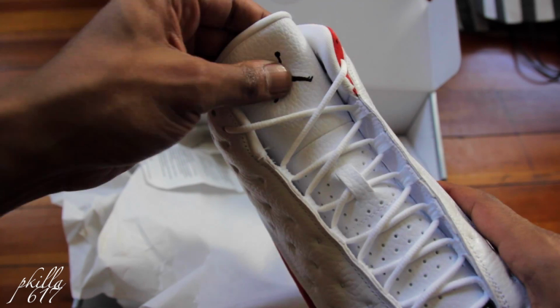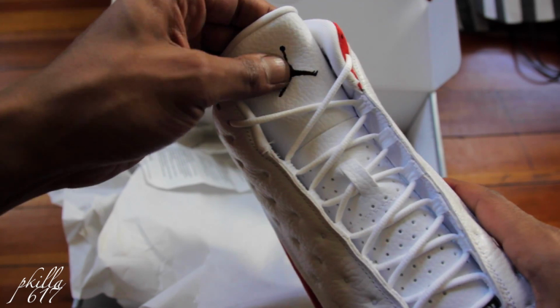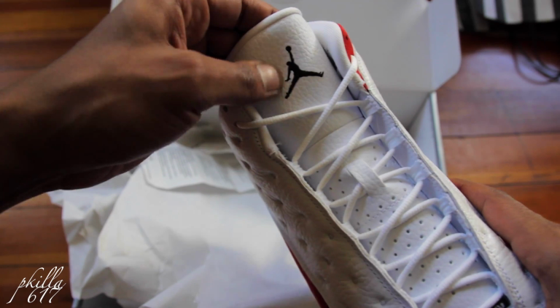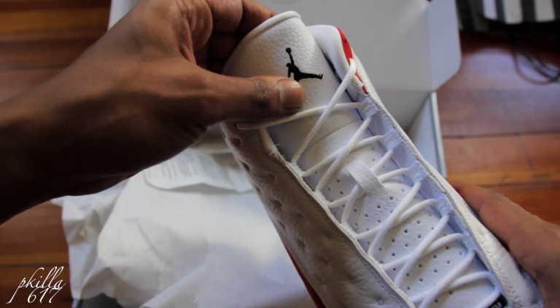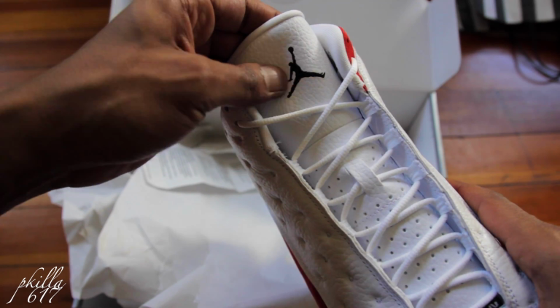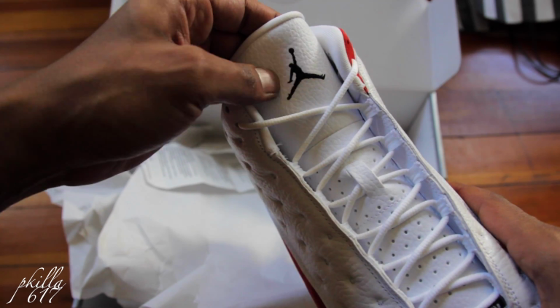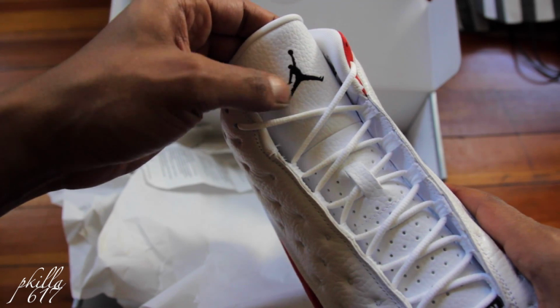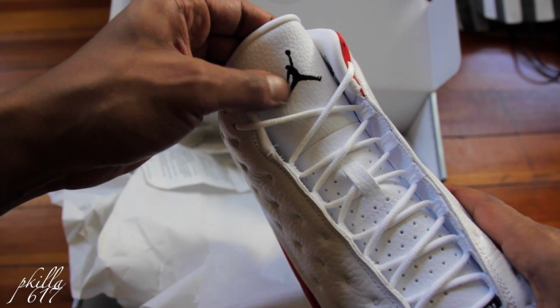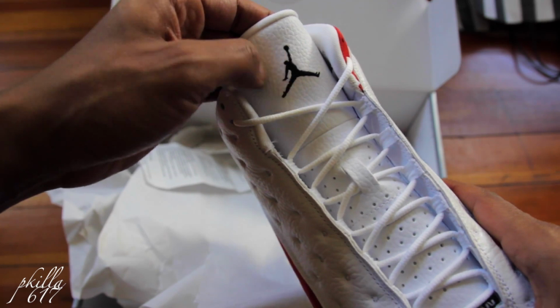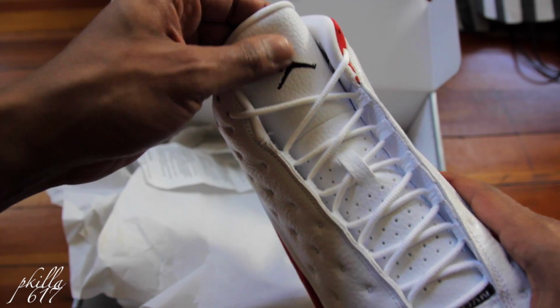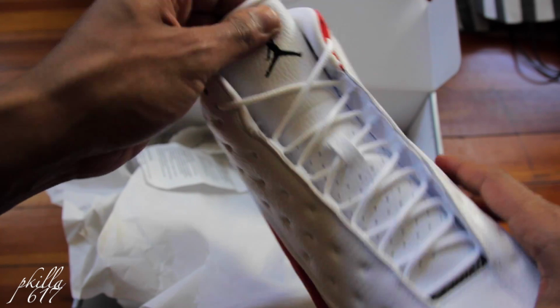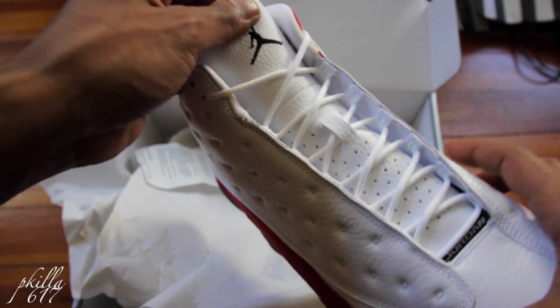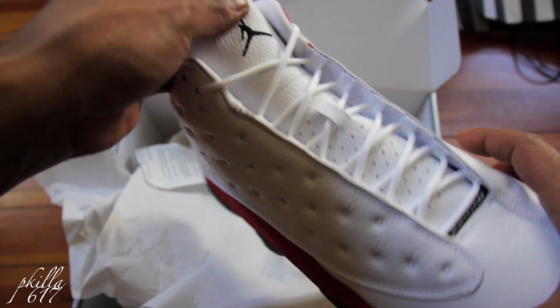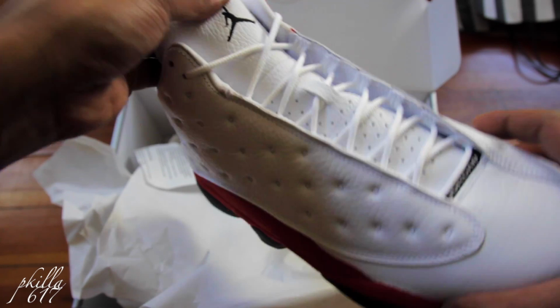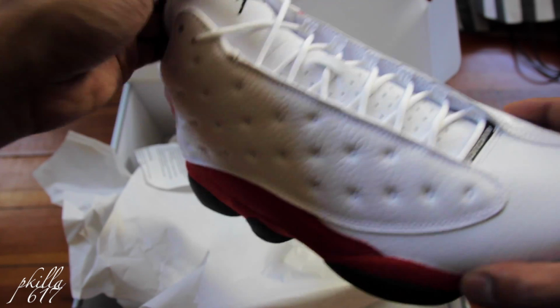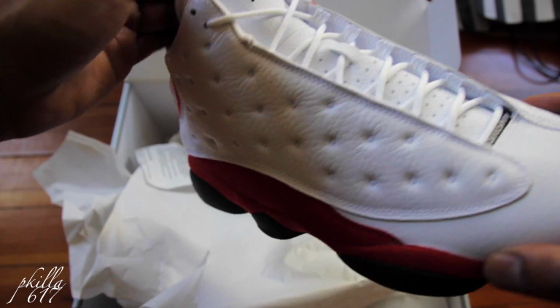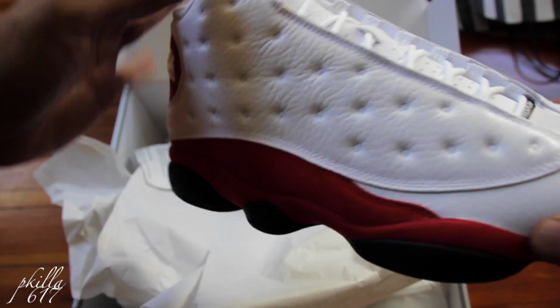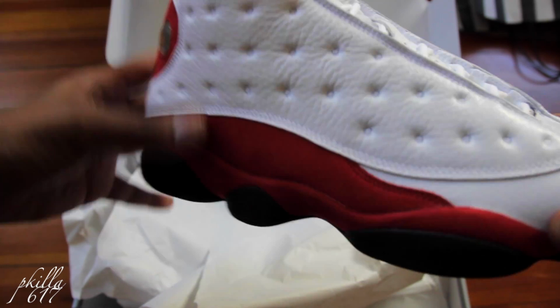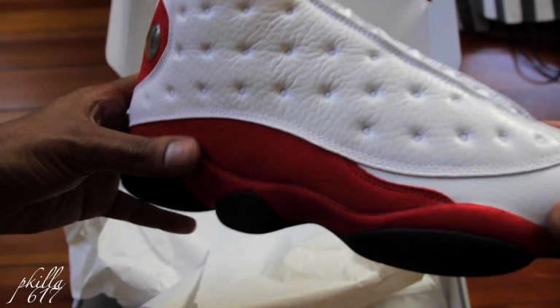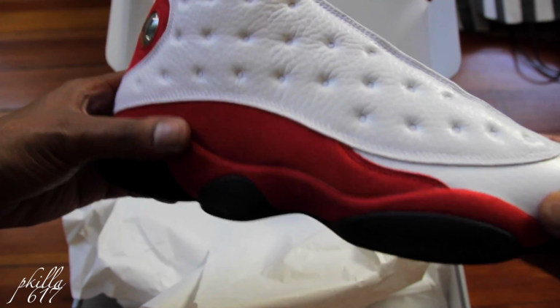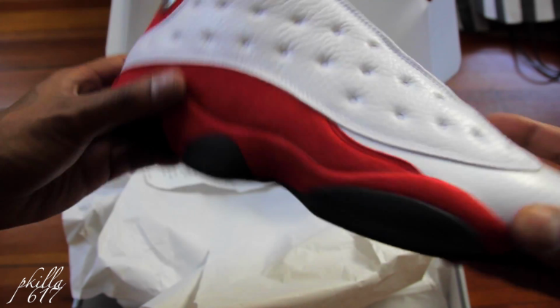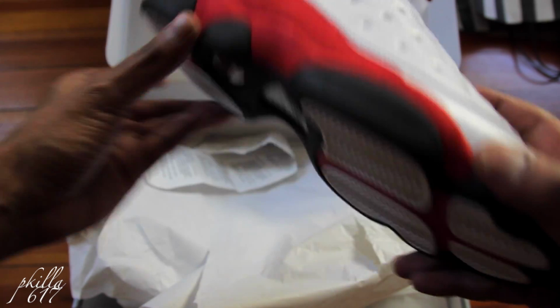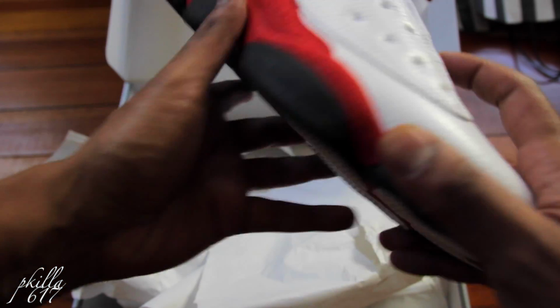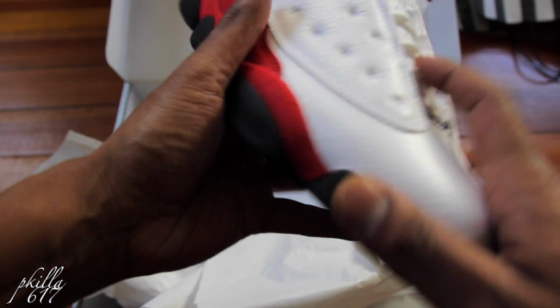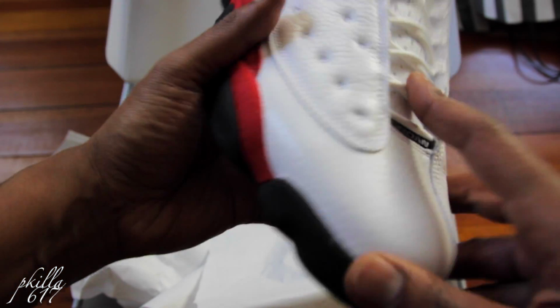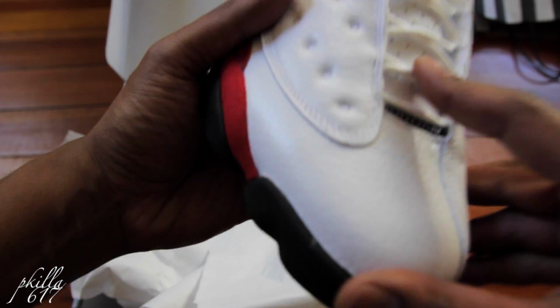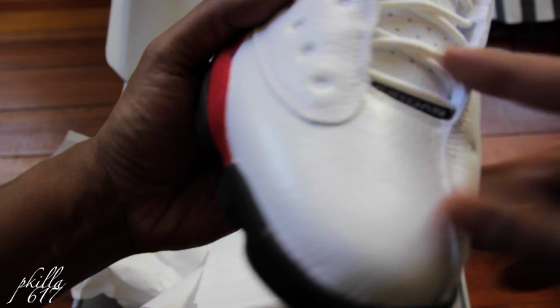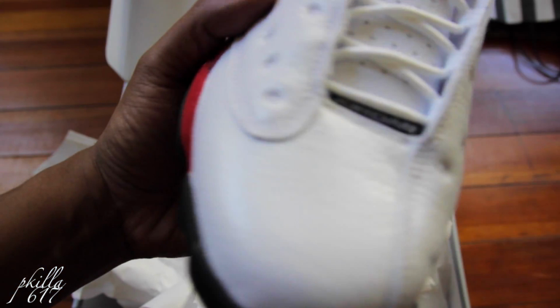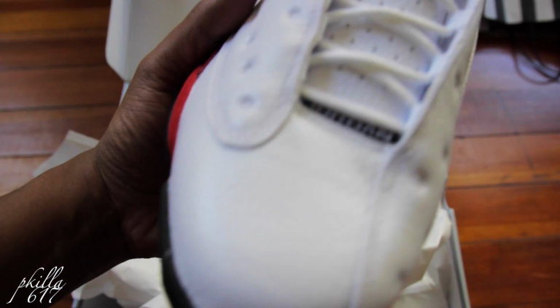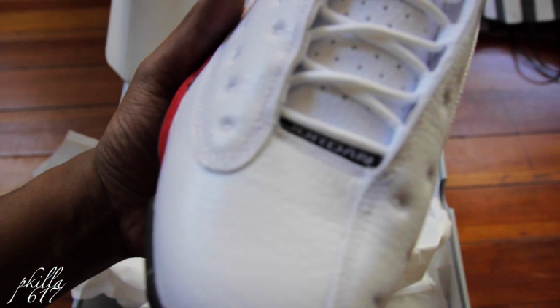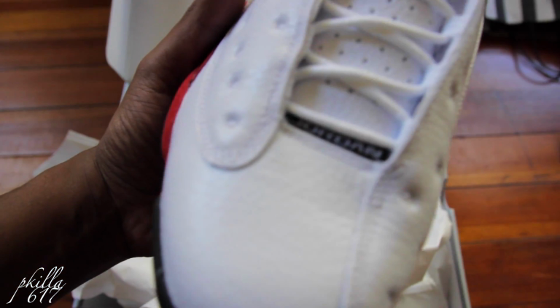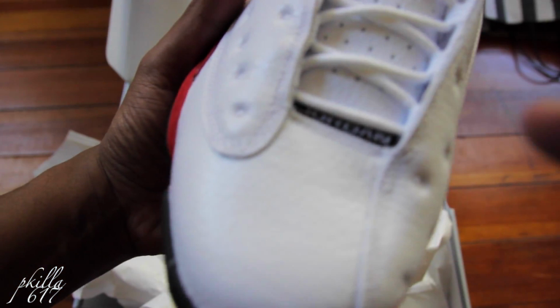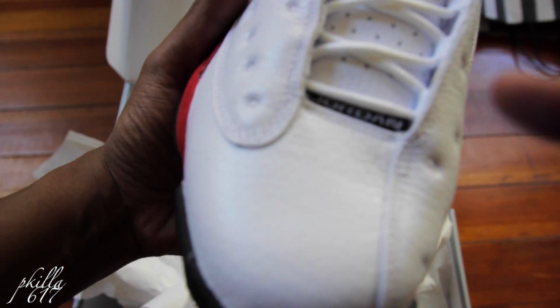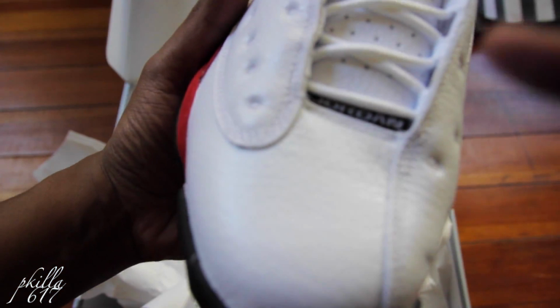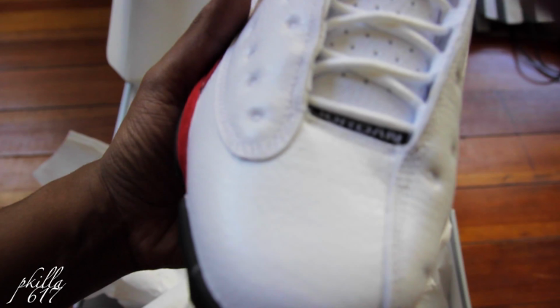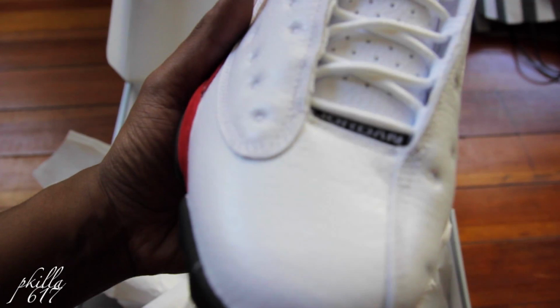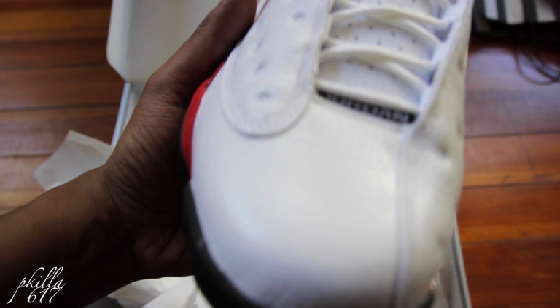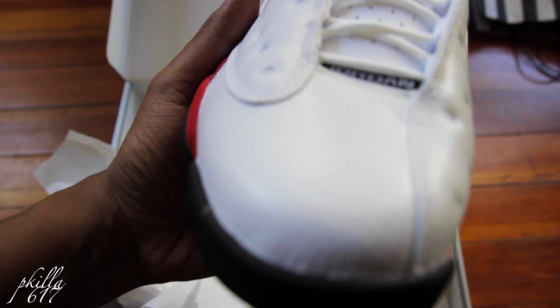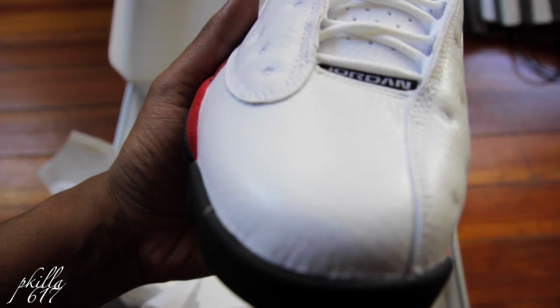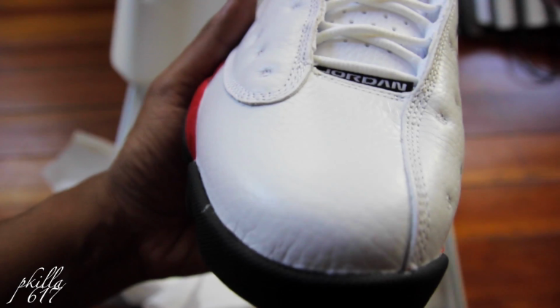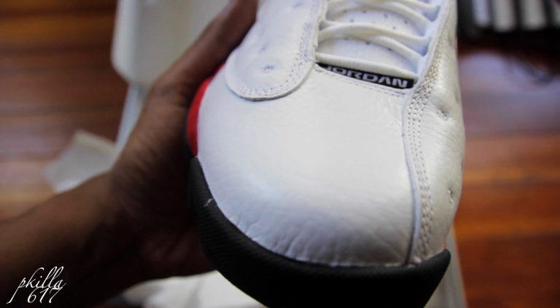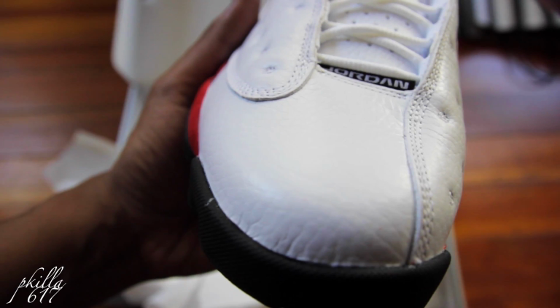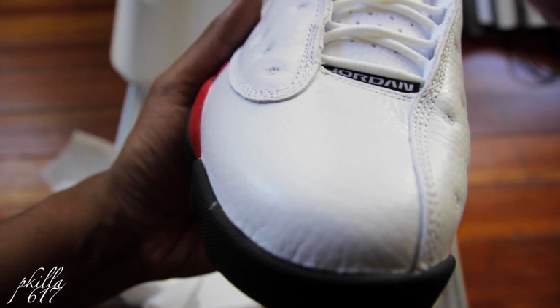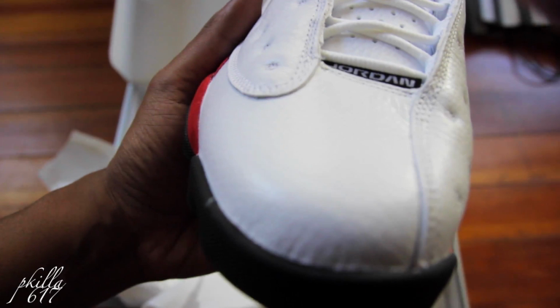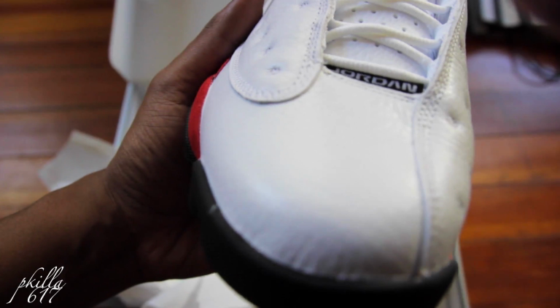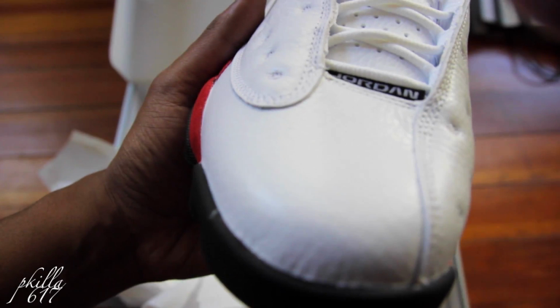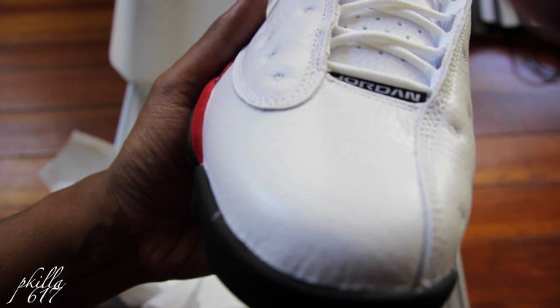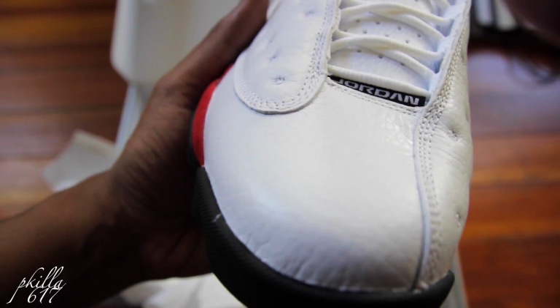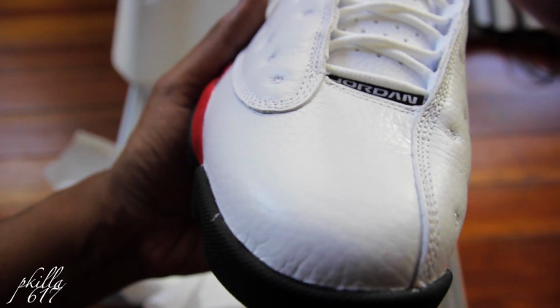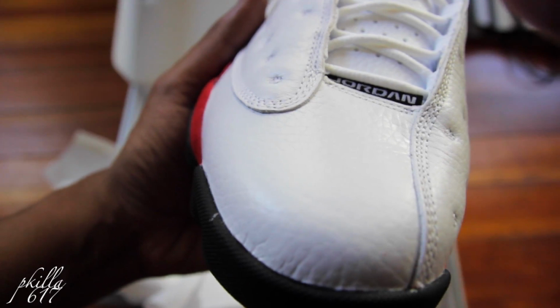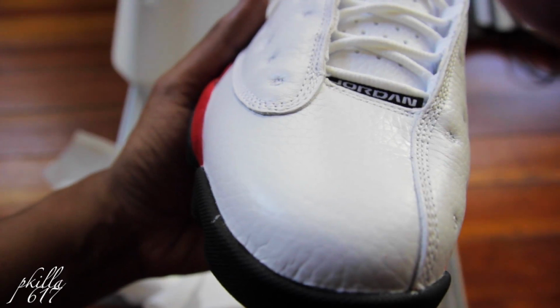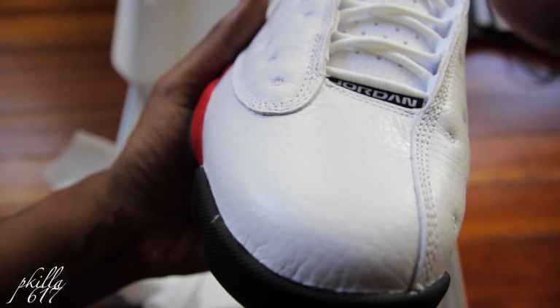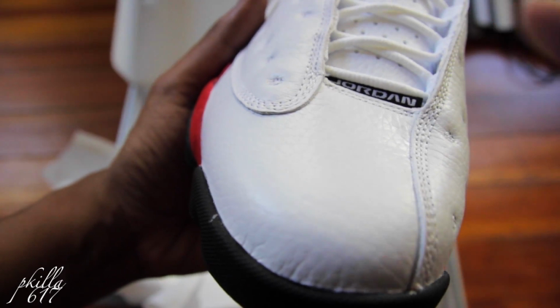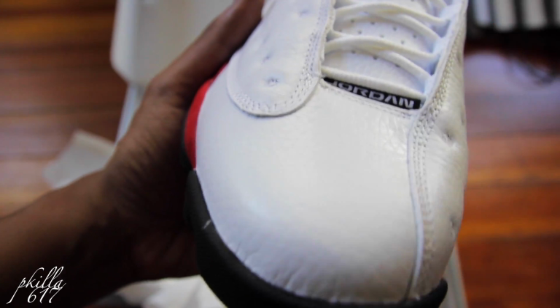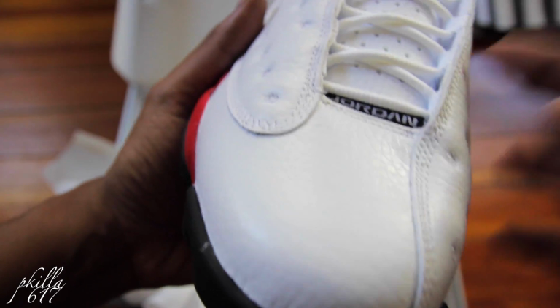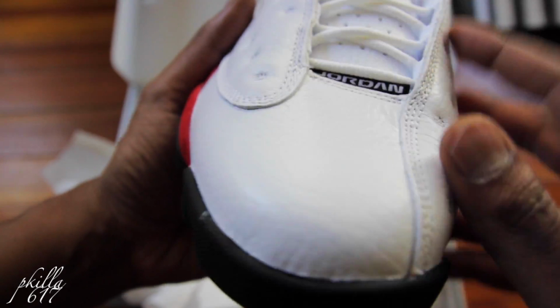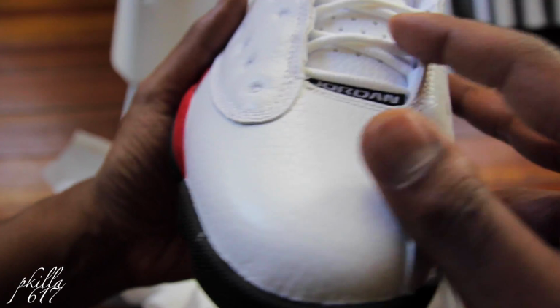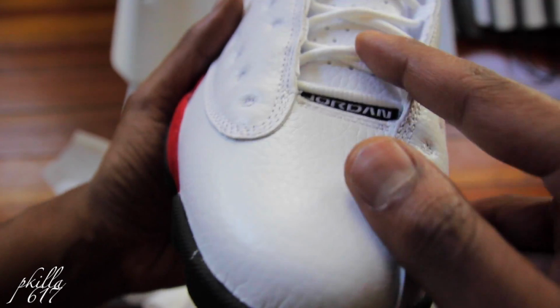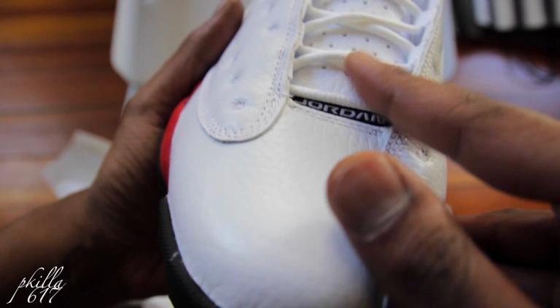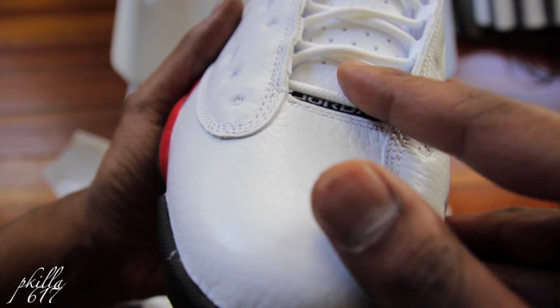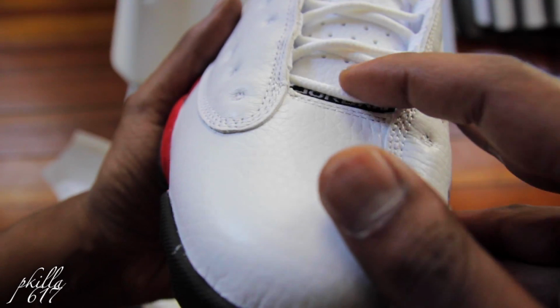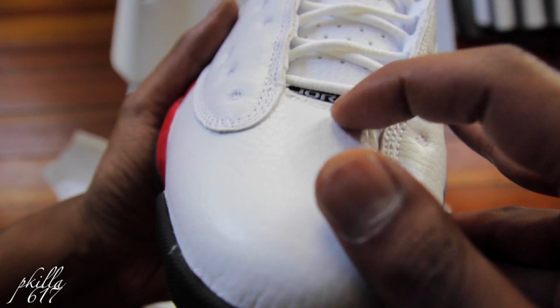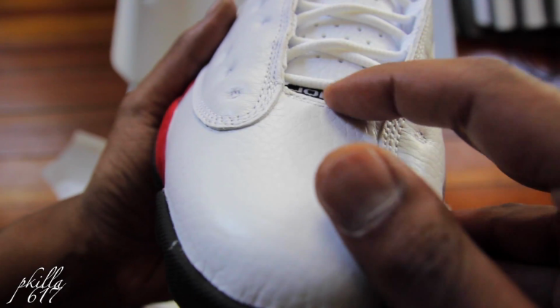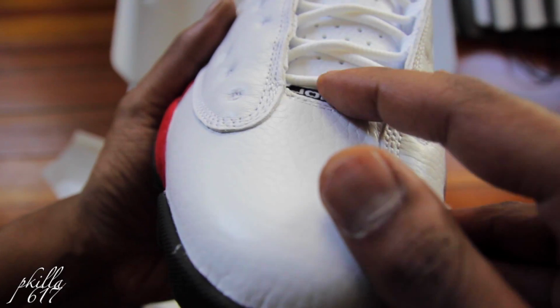Real nice with your black Jumpman. Got 'Jordan' right here.